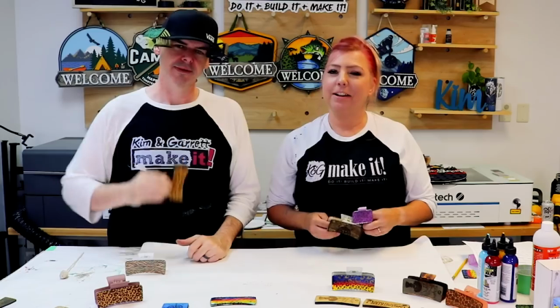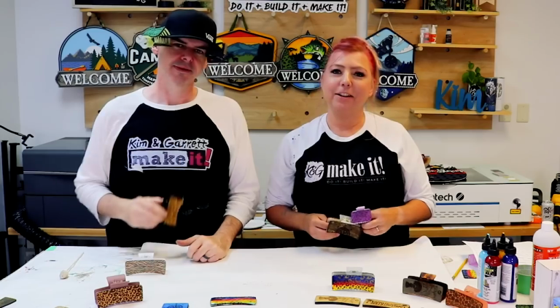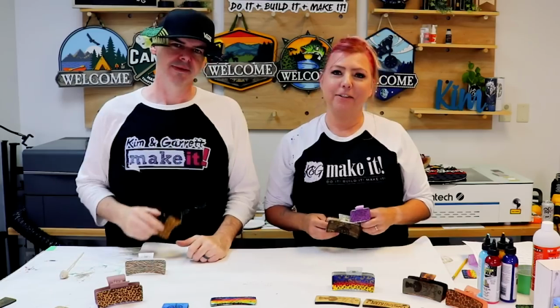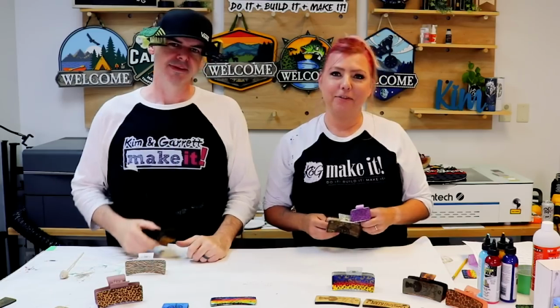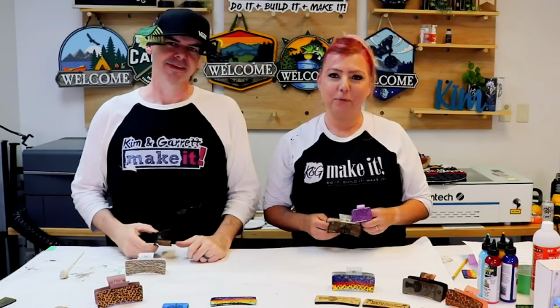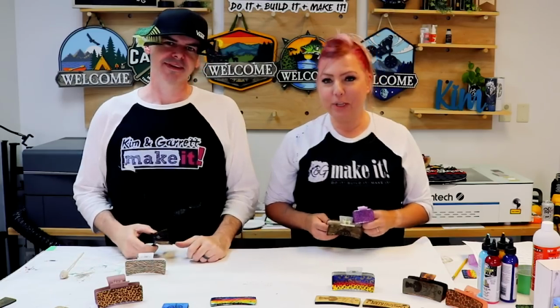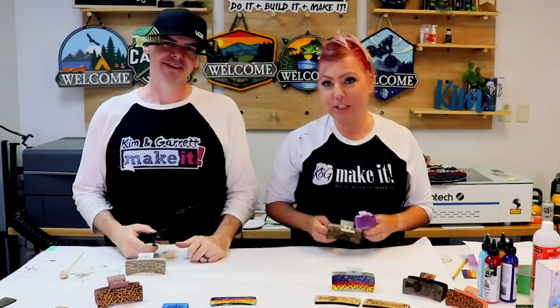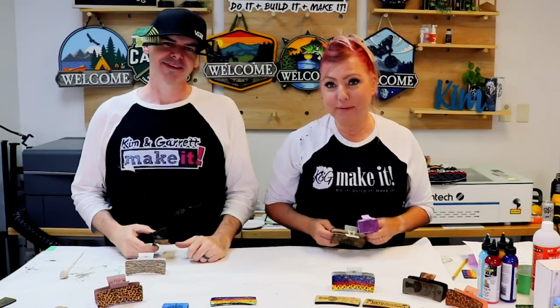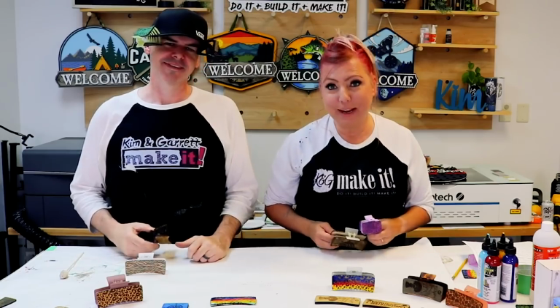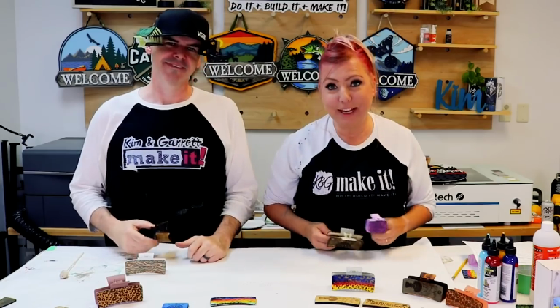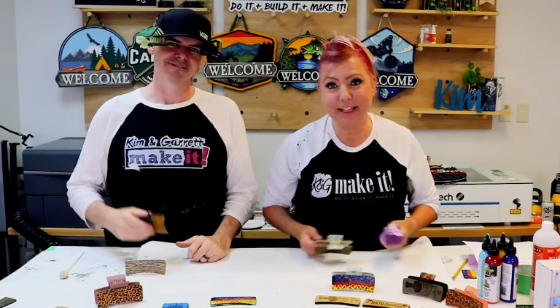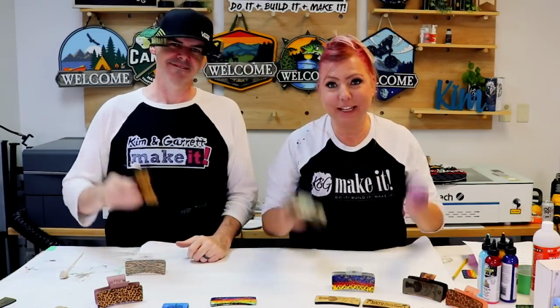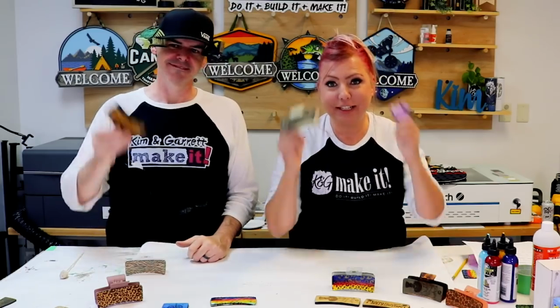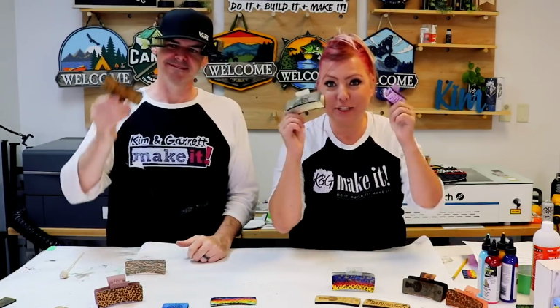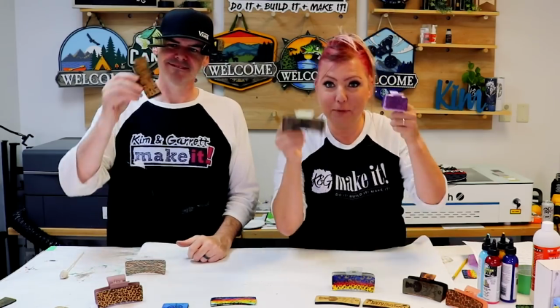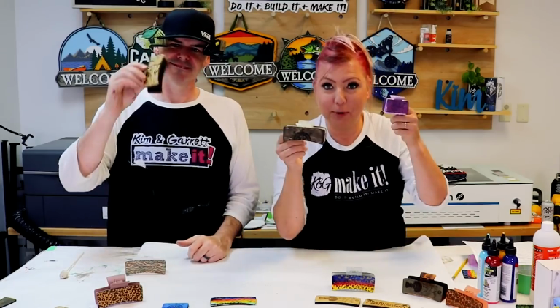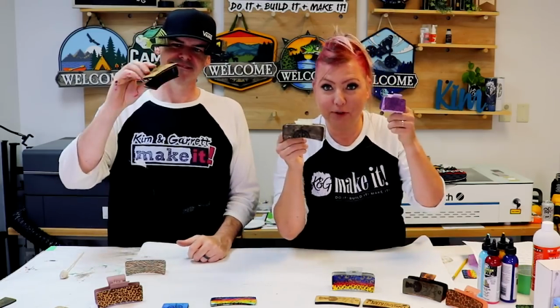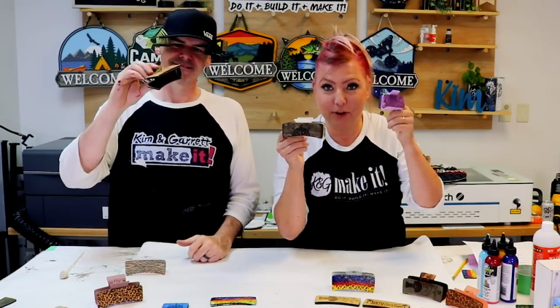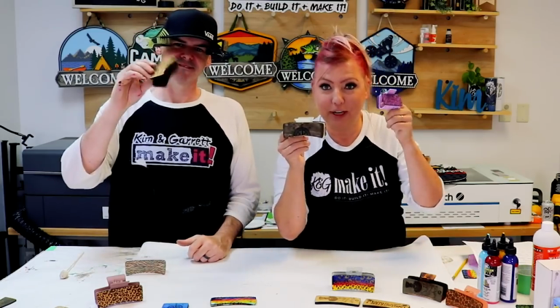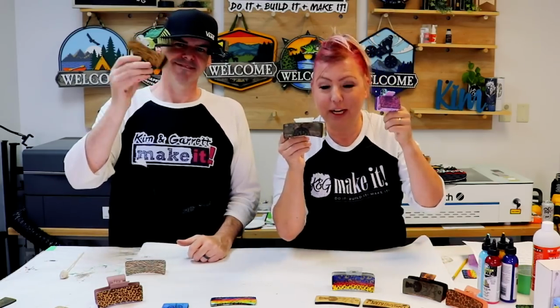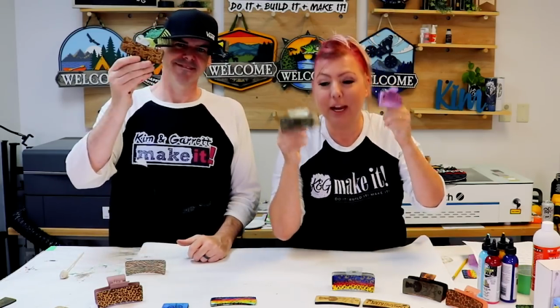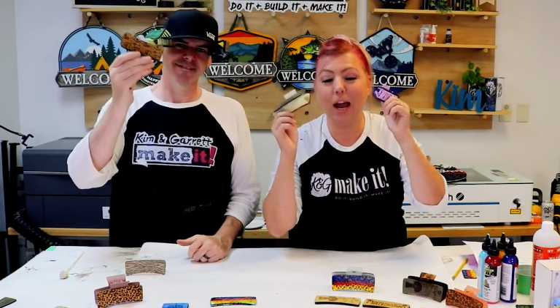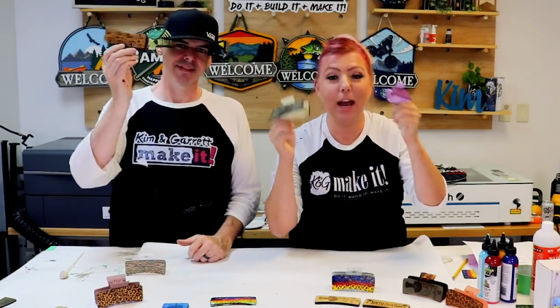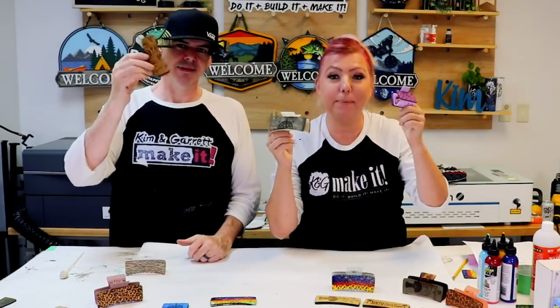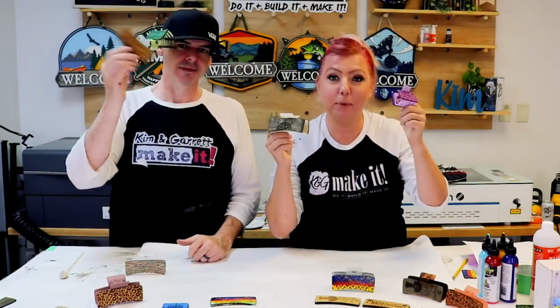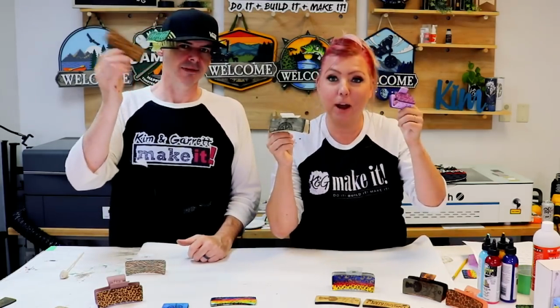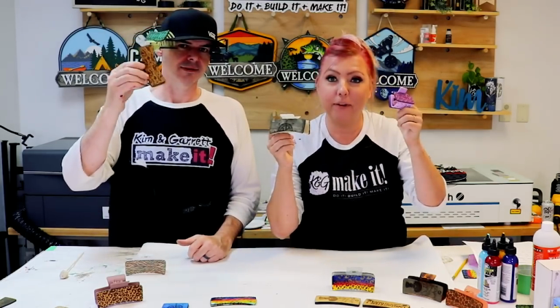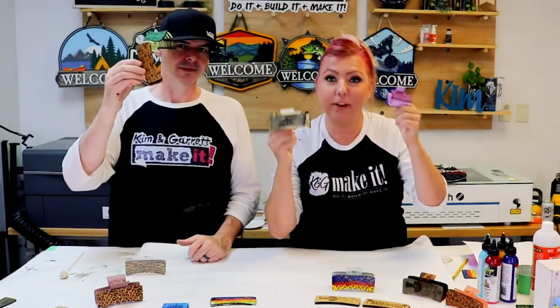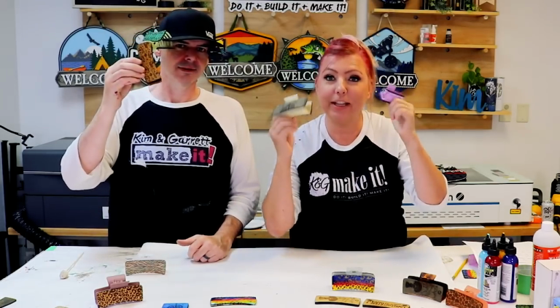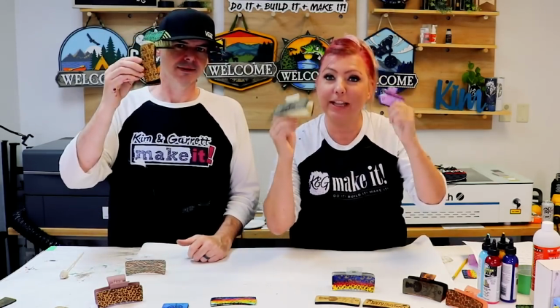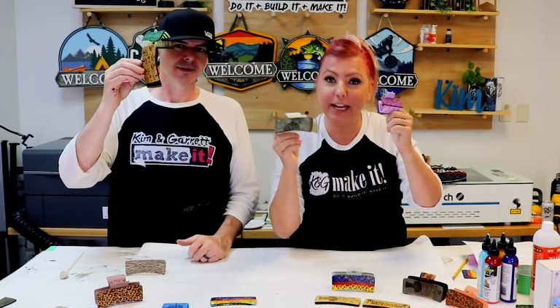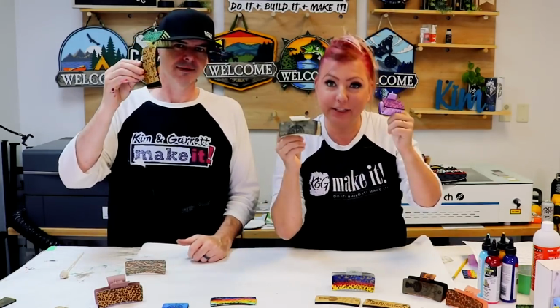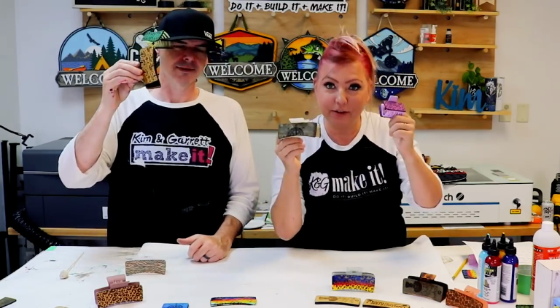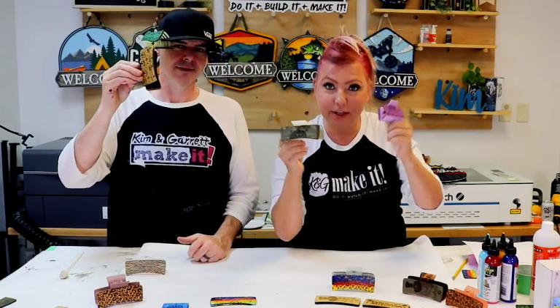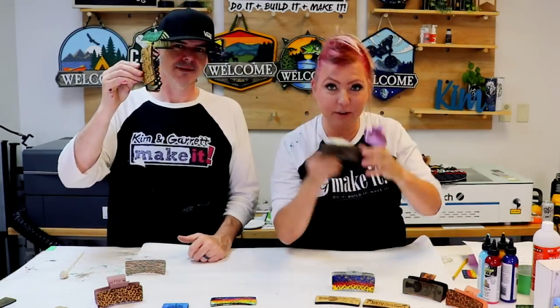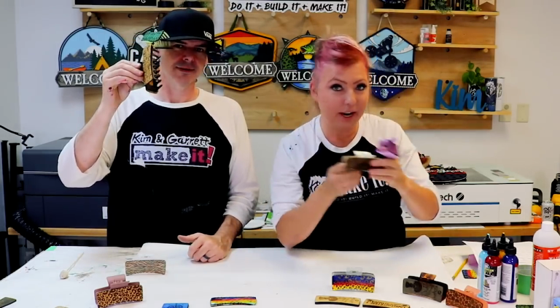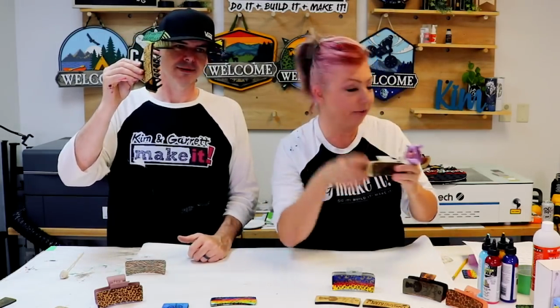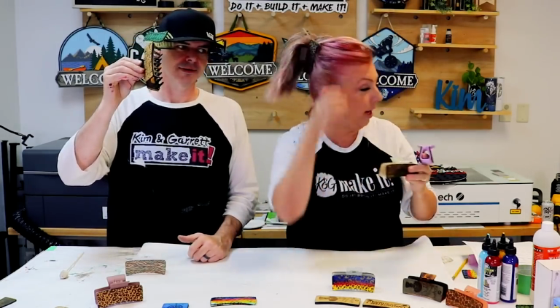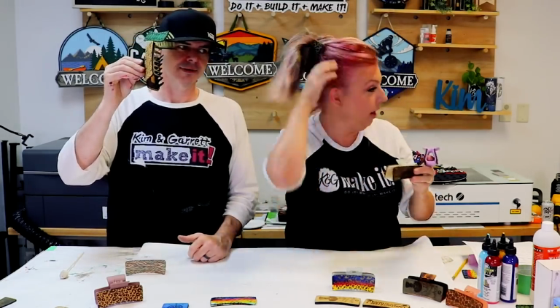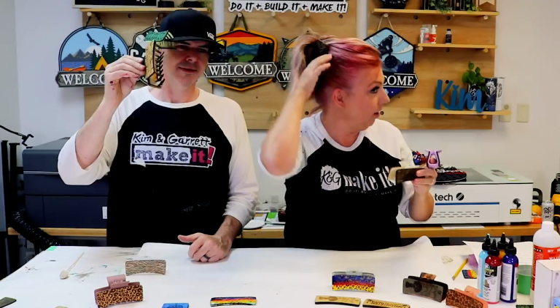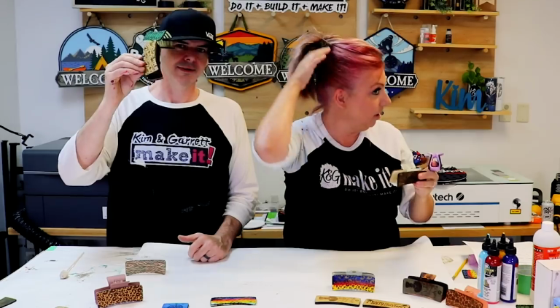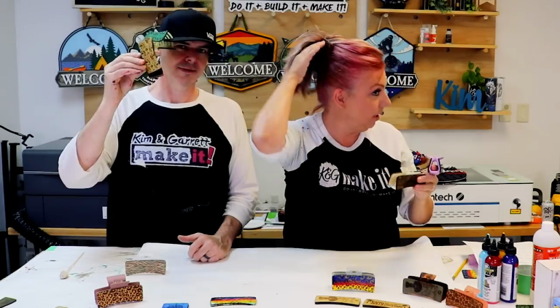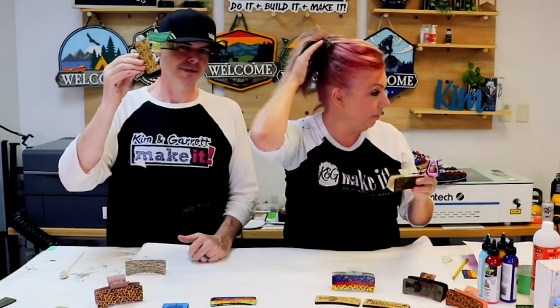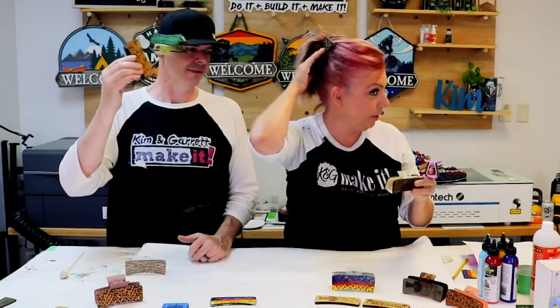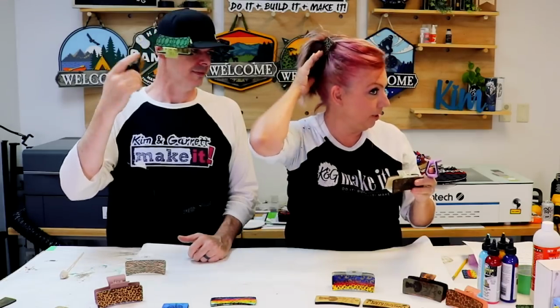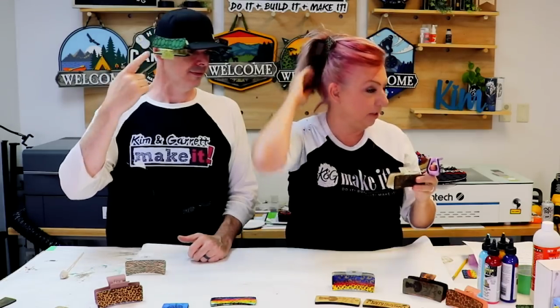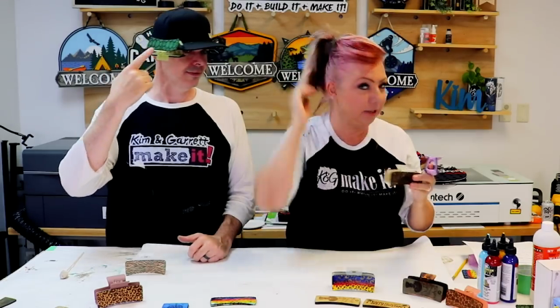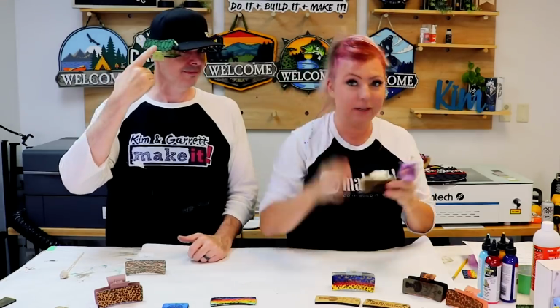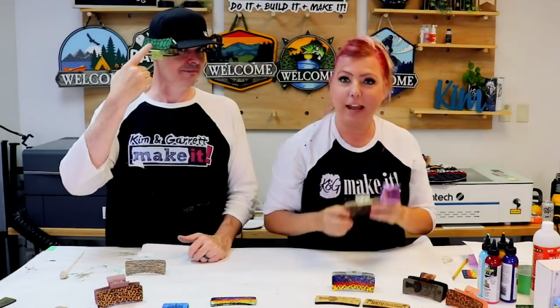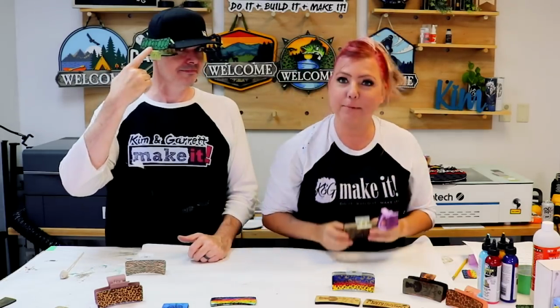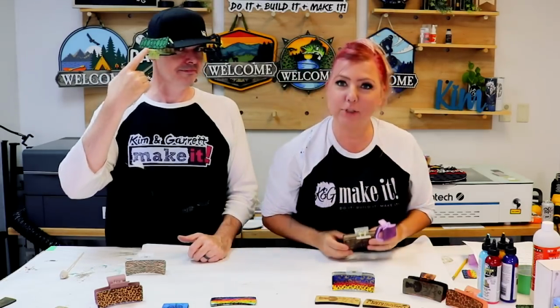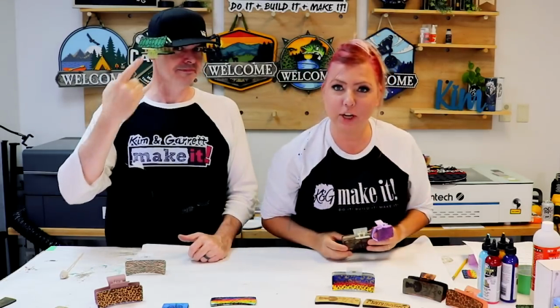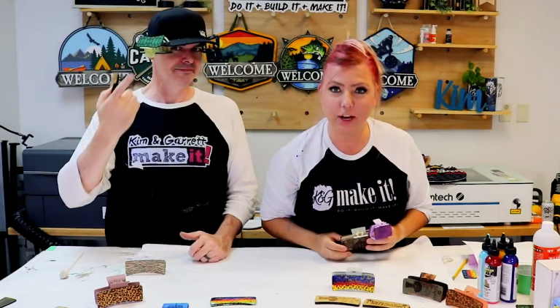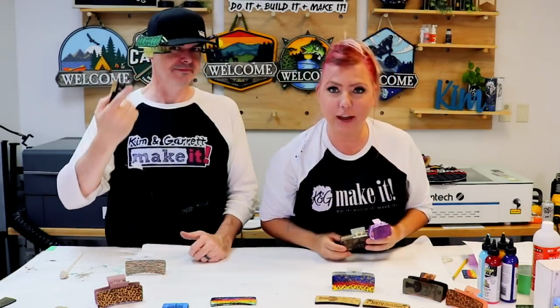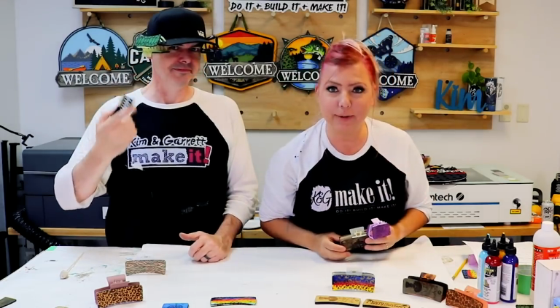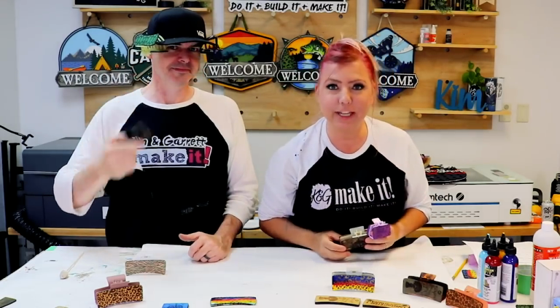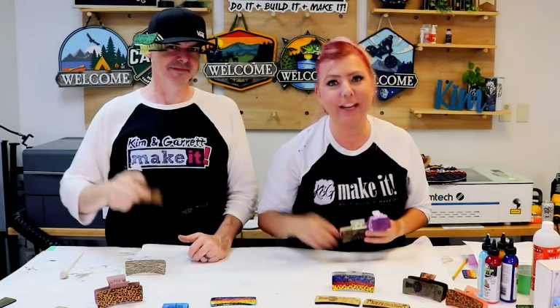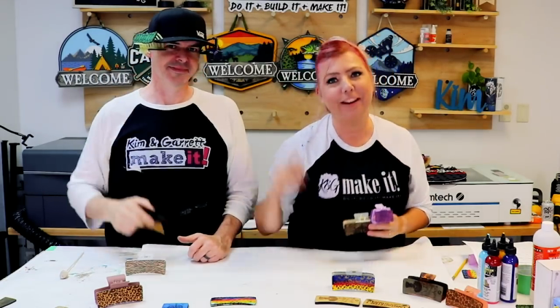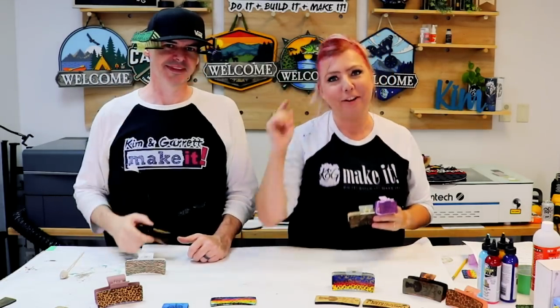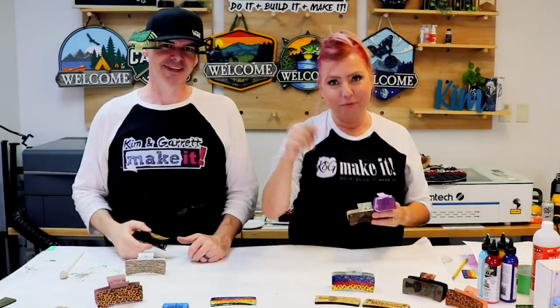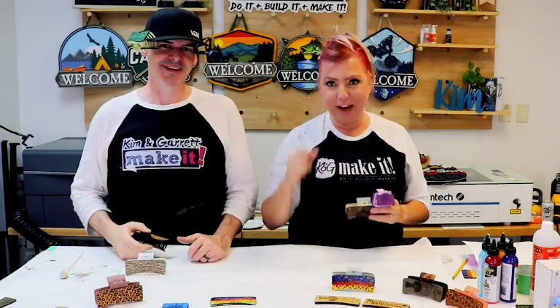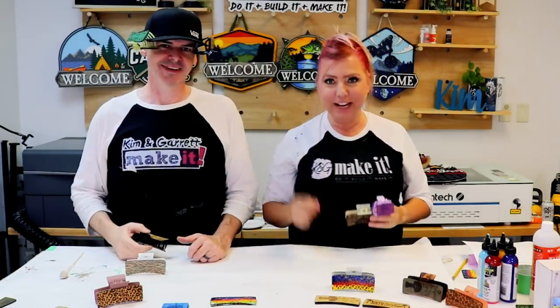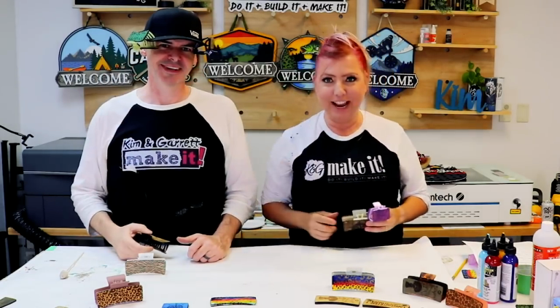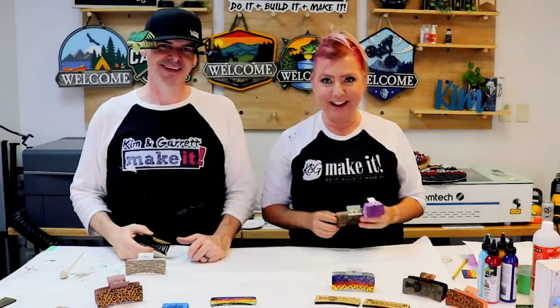We just made these super trendy, high-profit, laser engraved hair clips, and we'll show you how we did it right now.